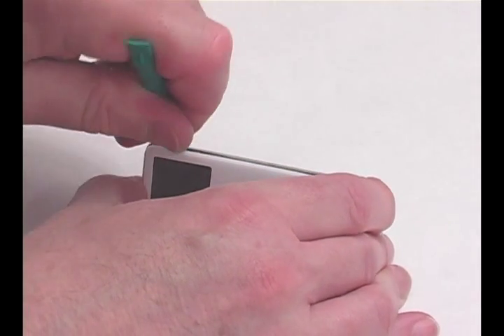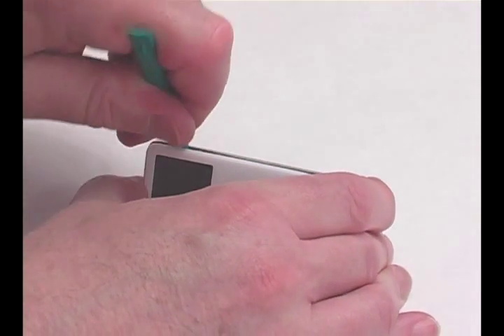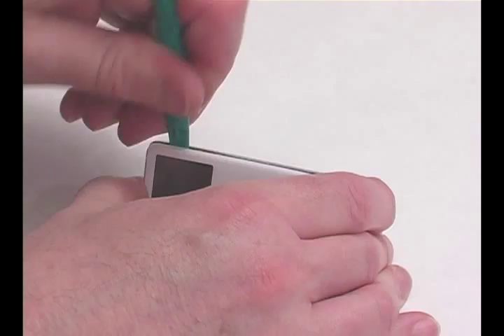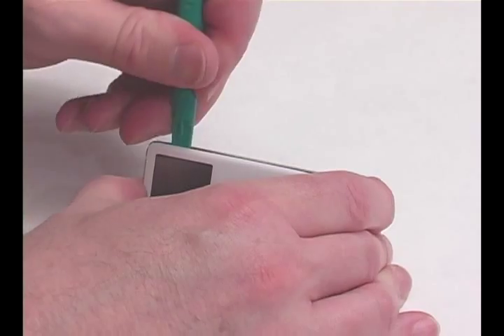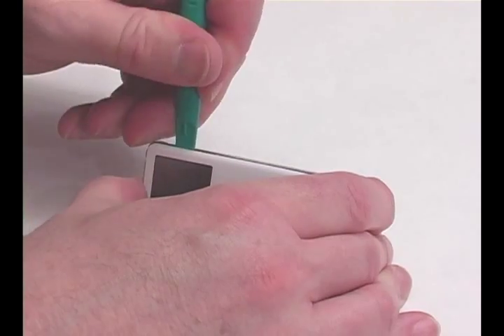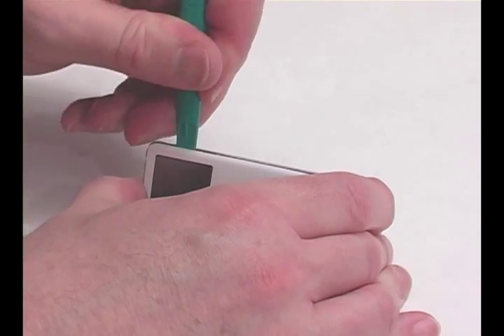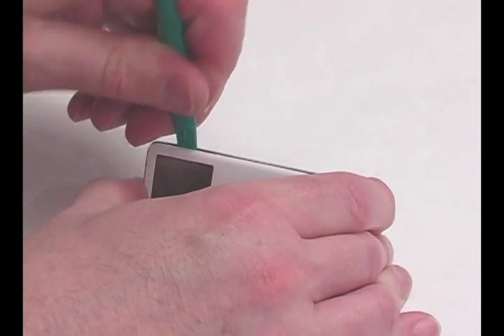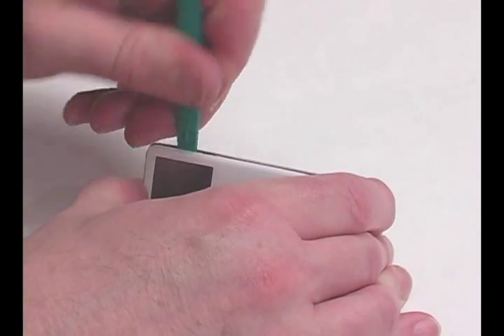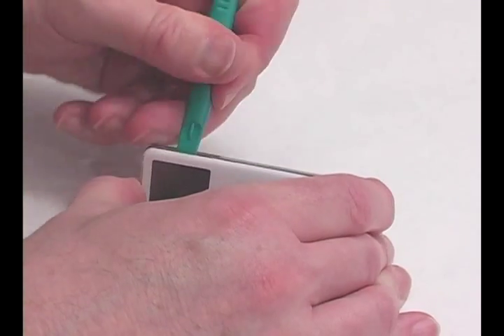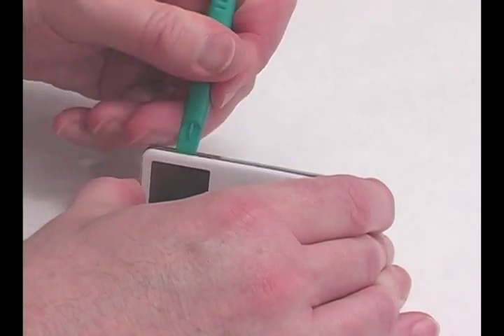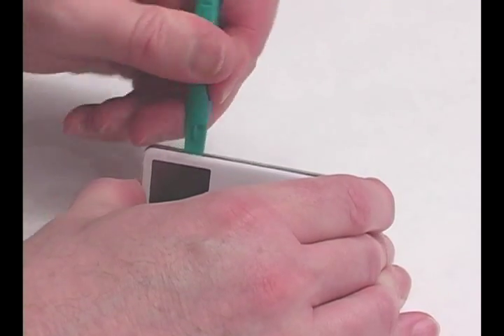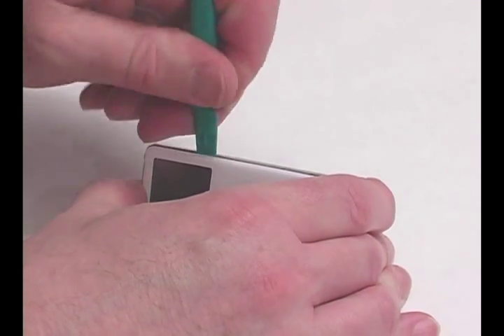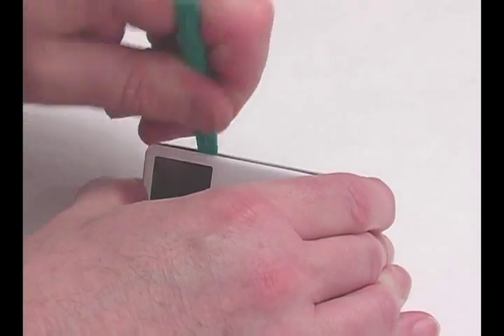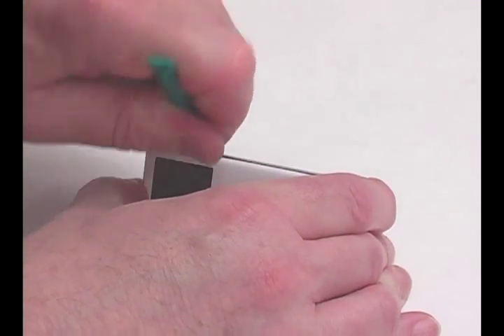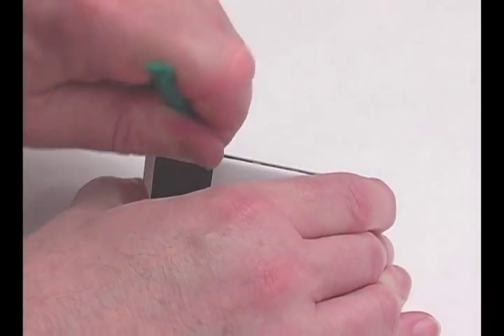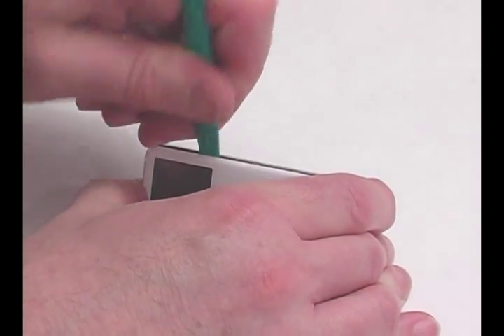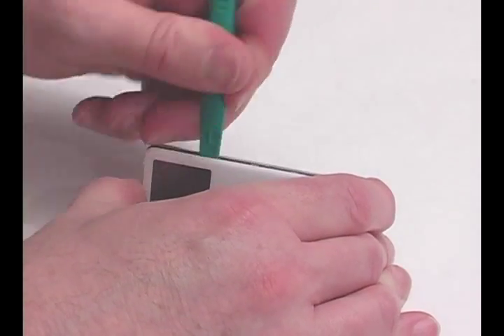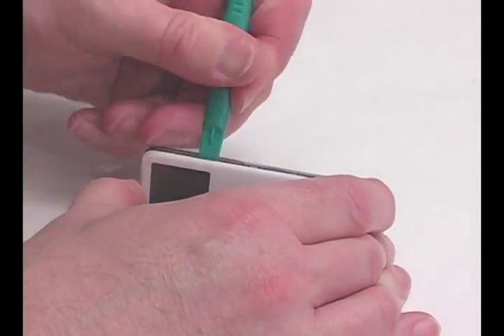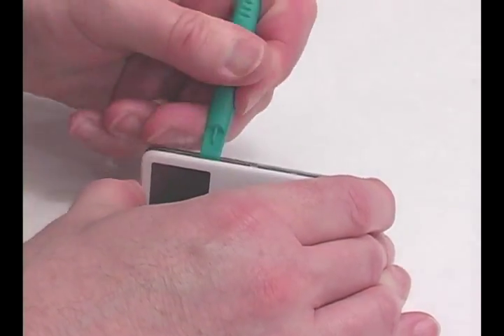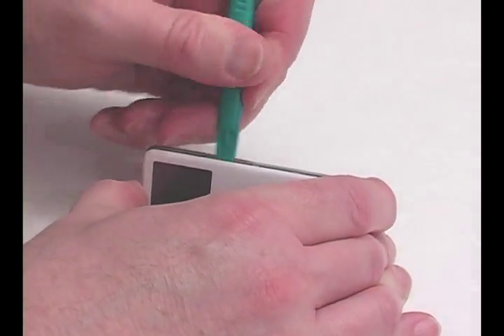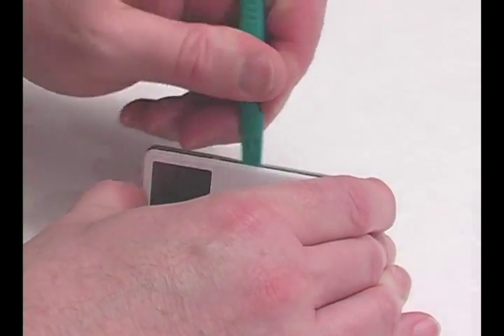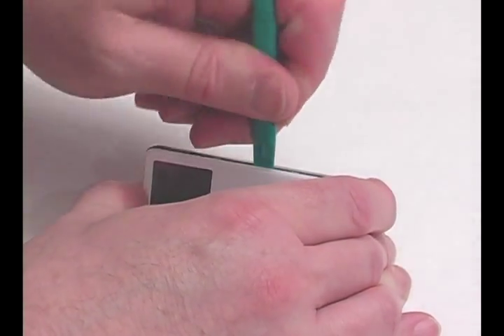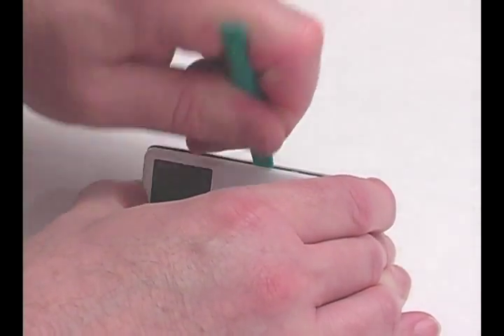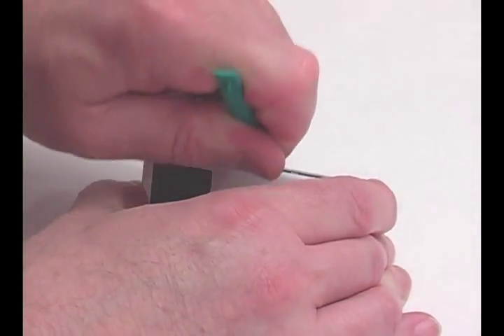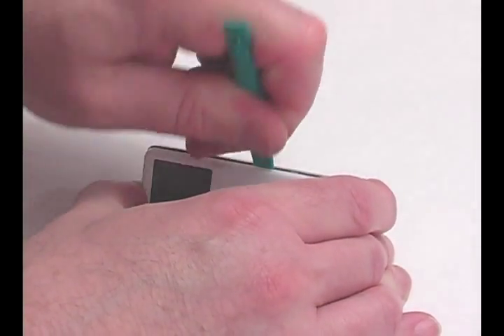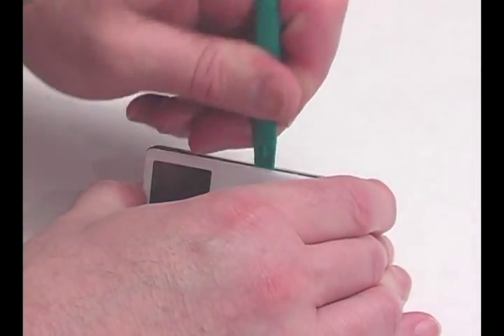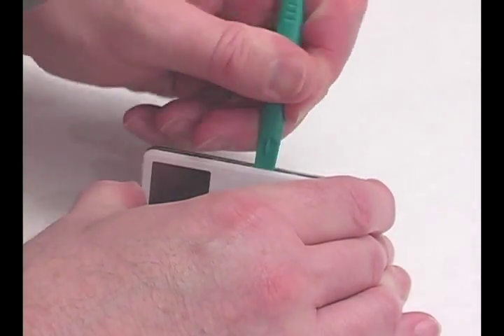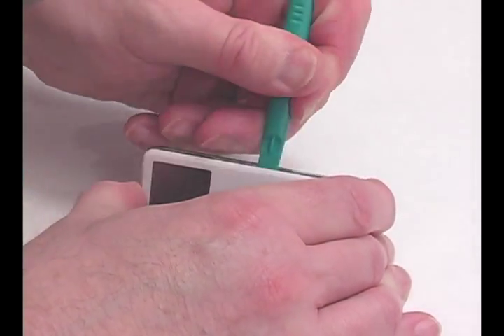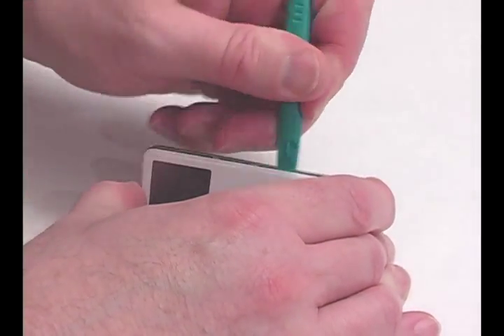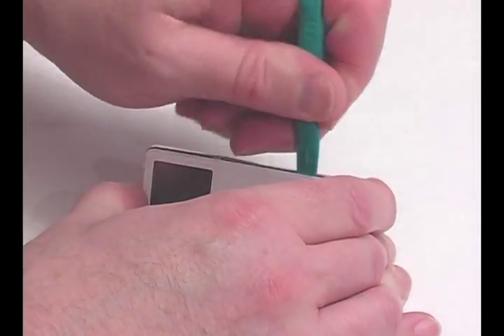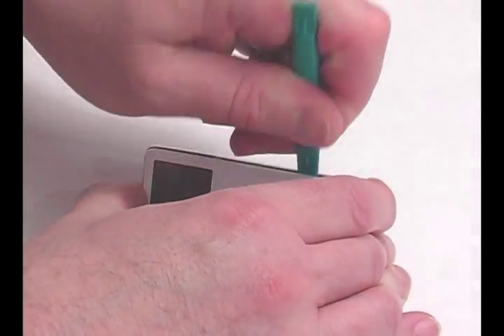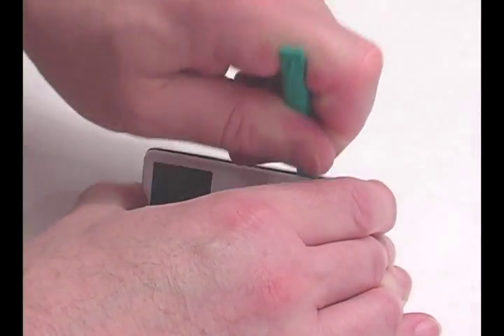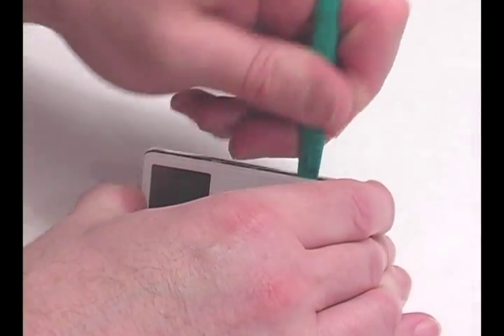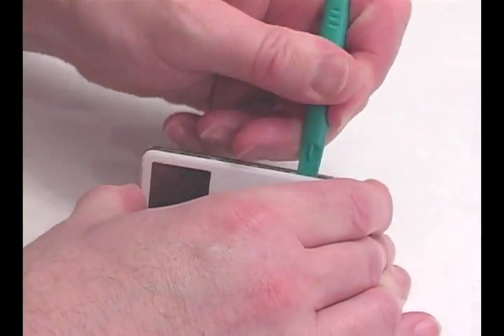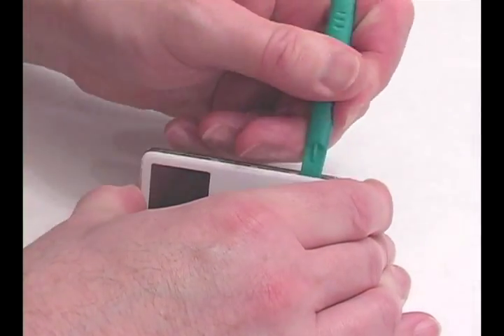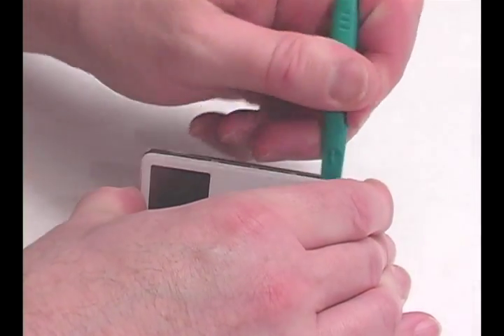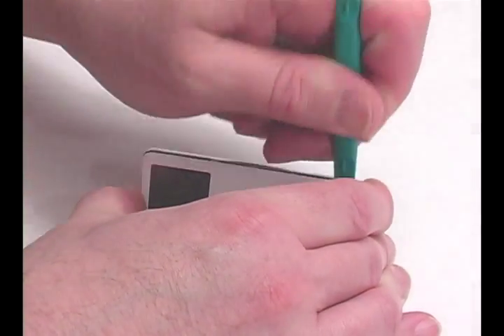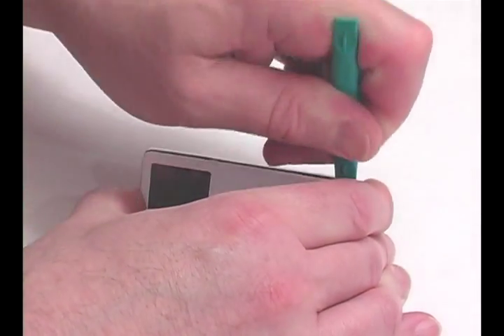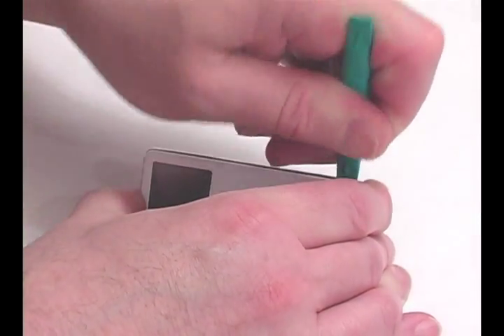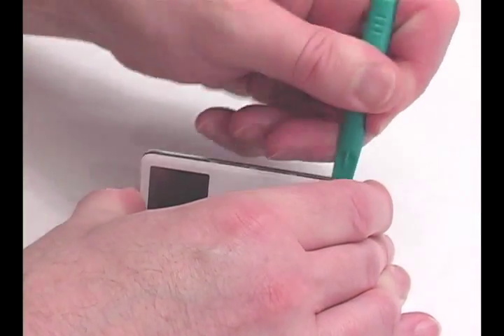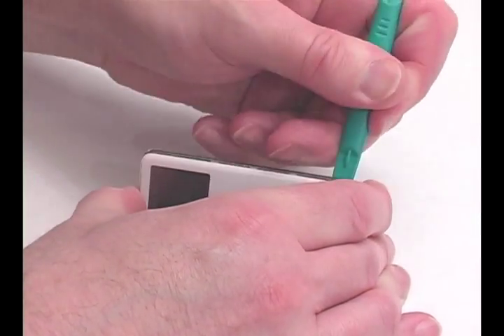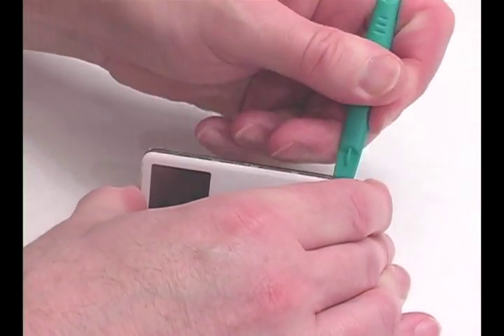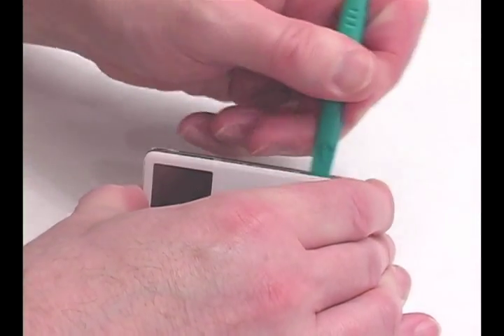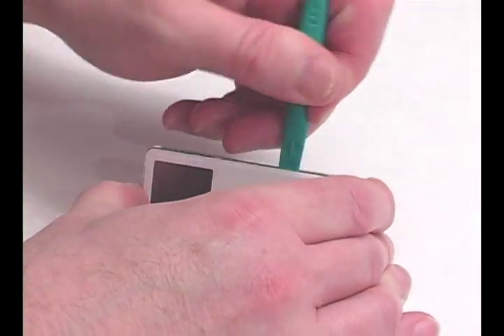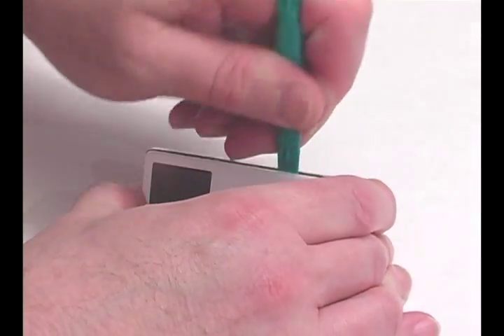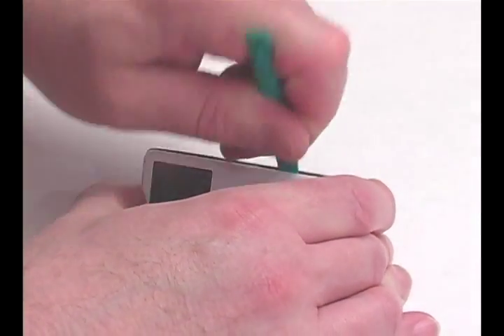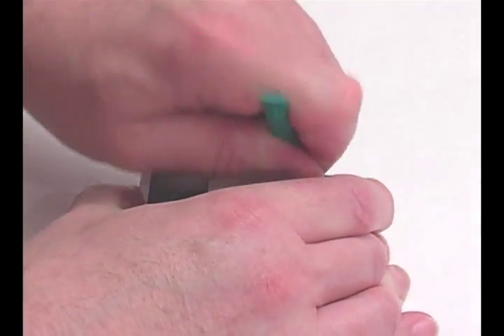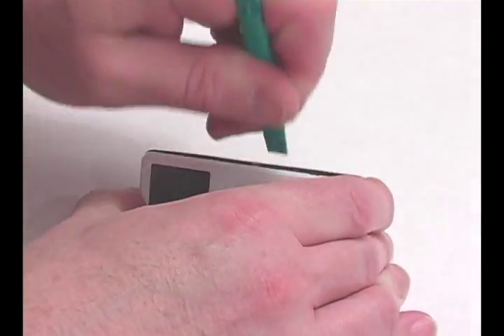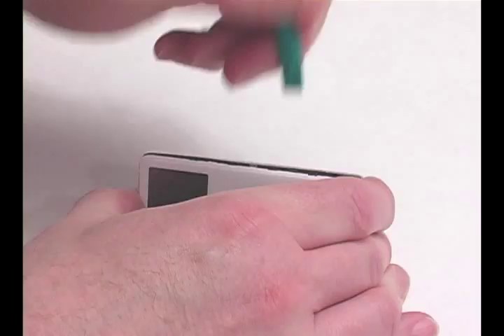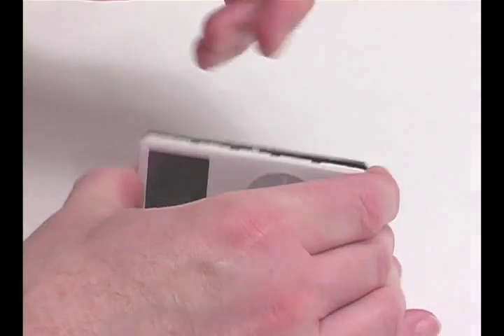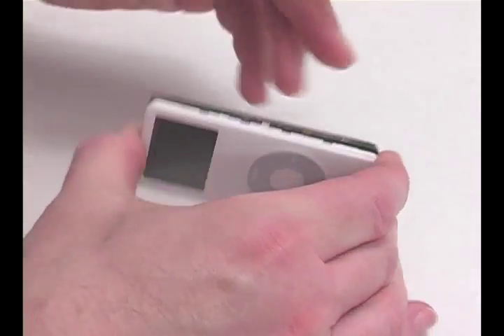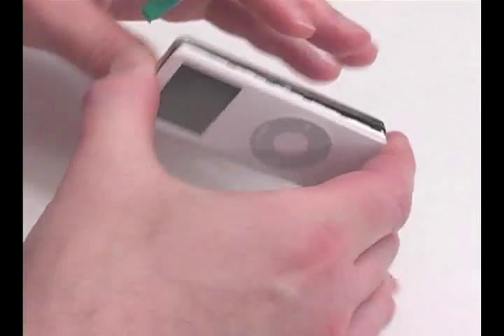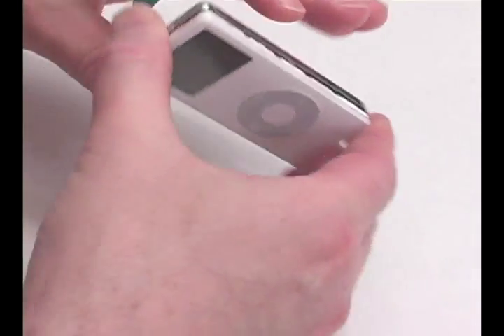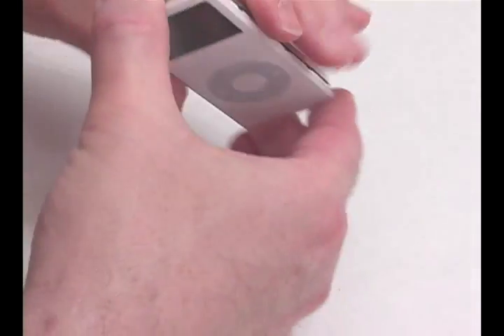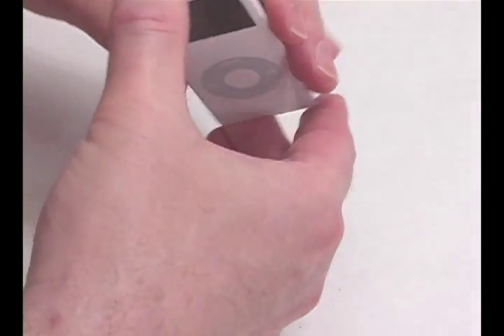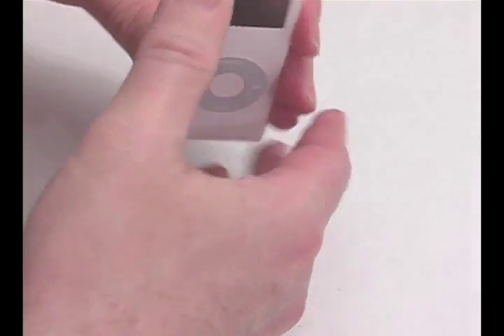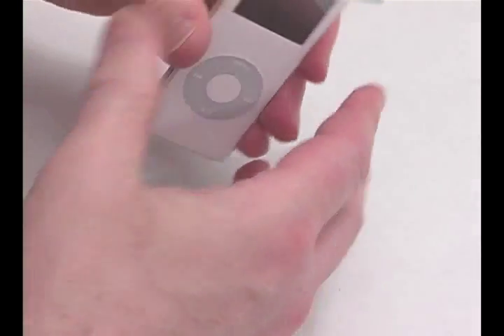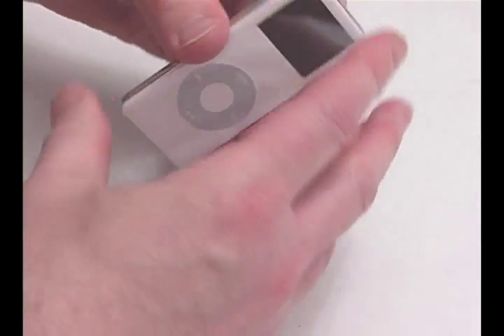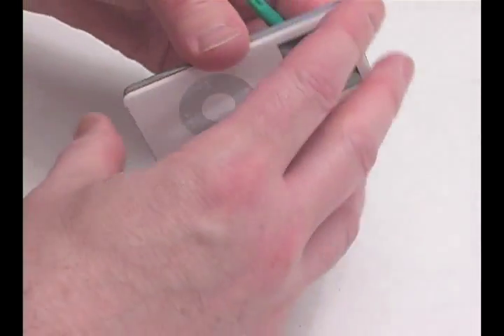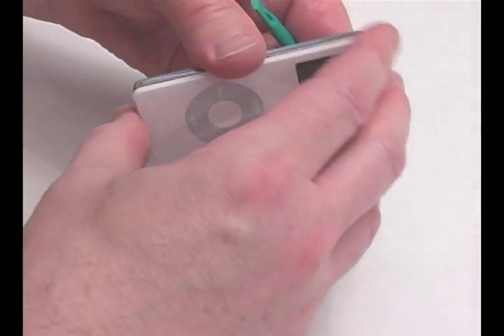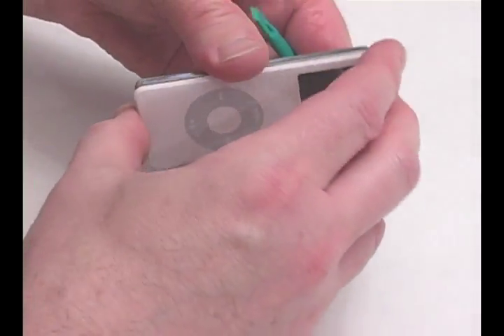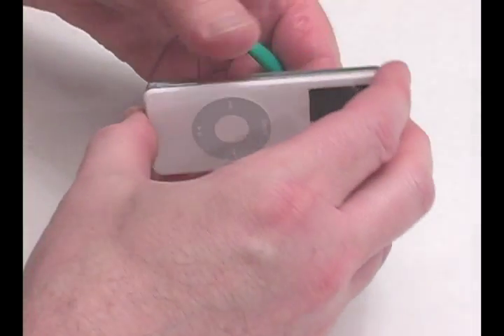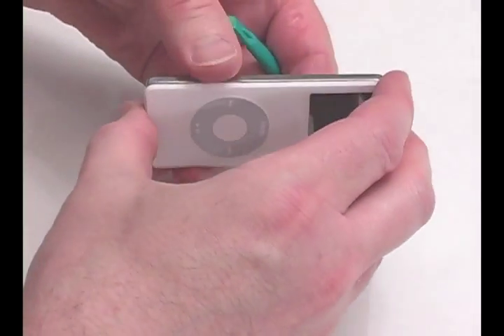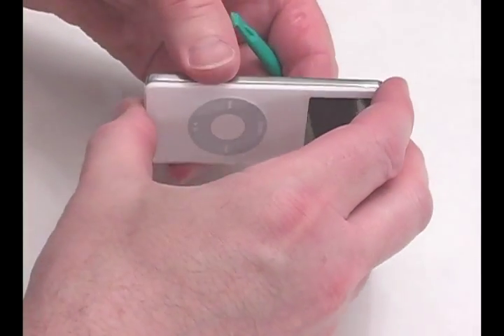Use the tool provided and run the edge around the seam of the iPod. Use the tool to pry apart the iPod case.